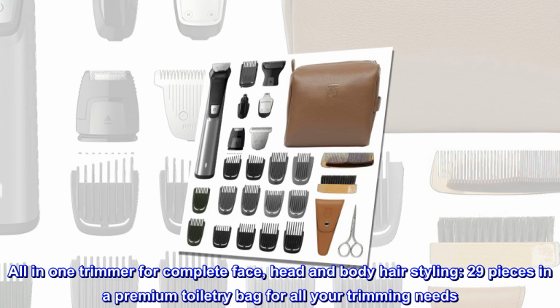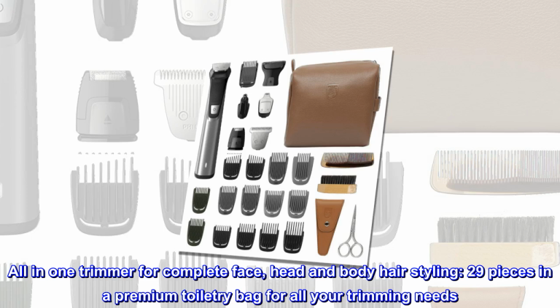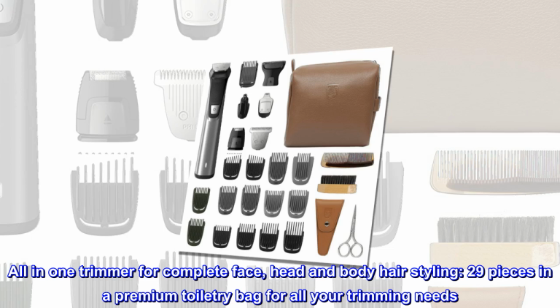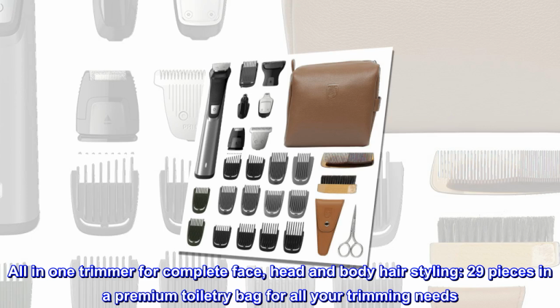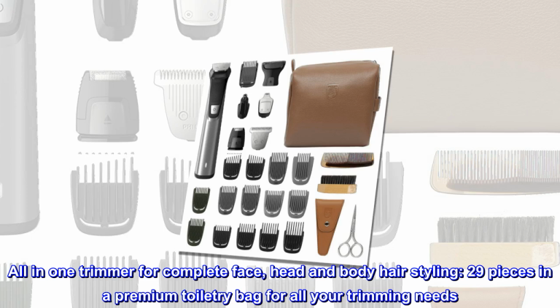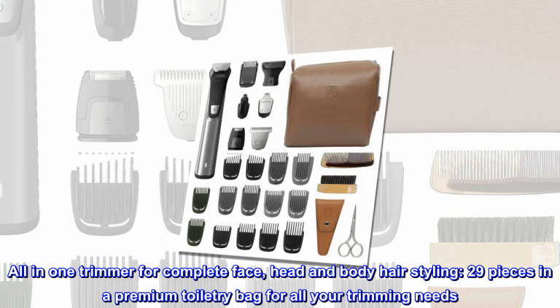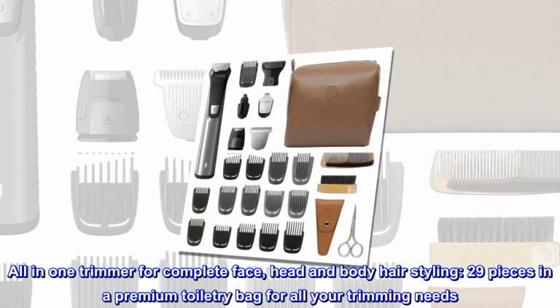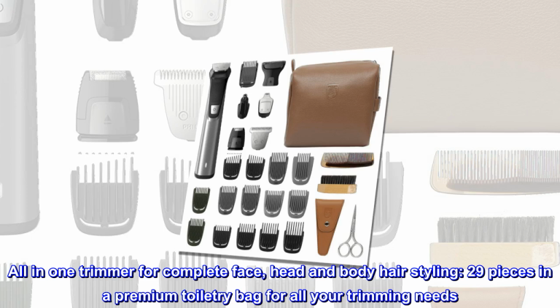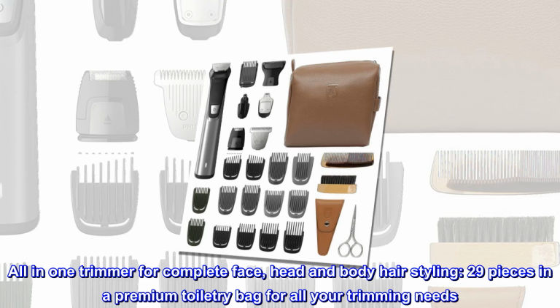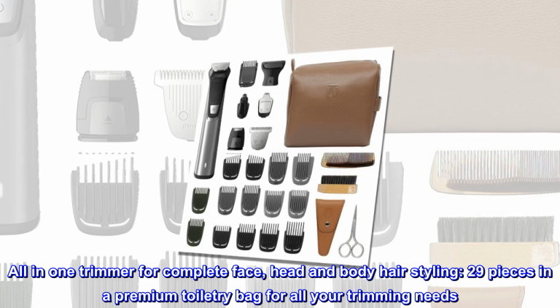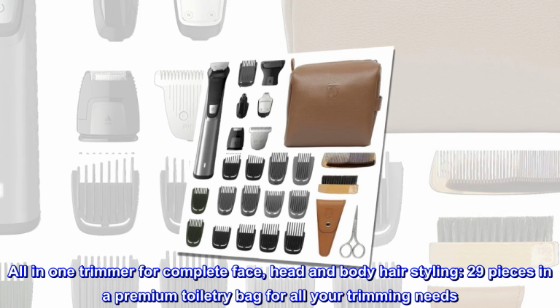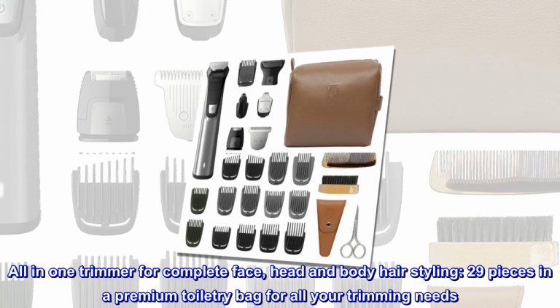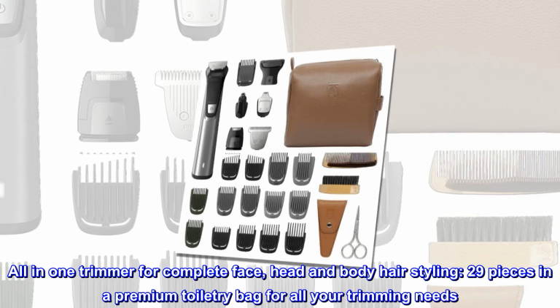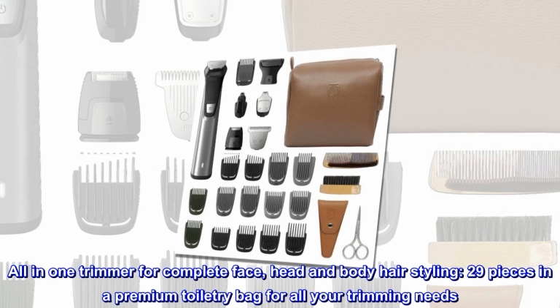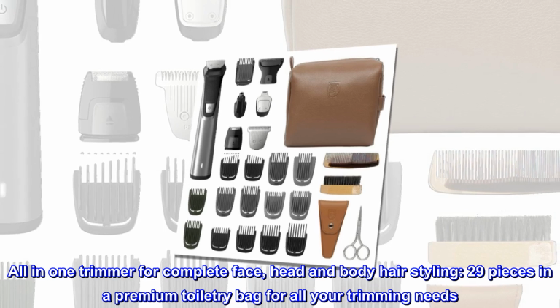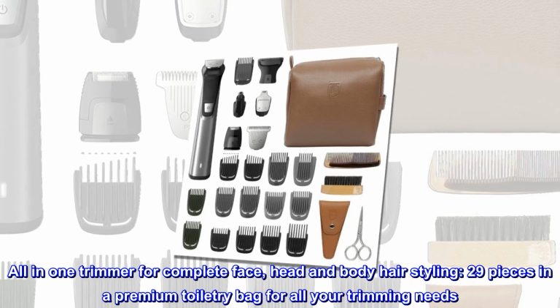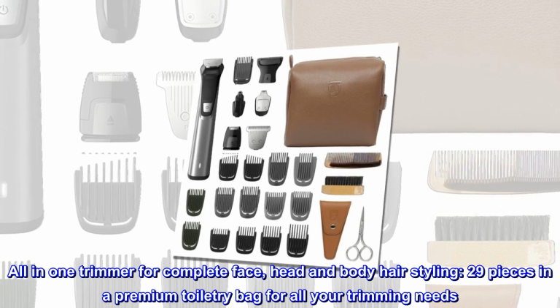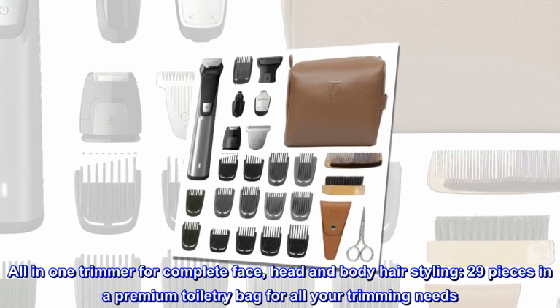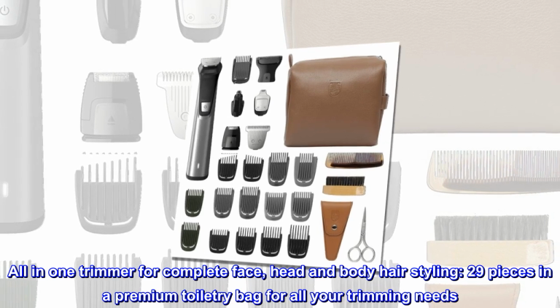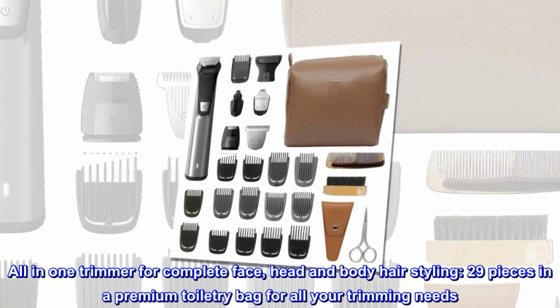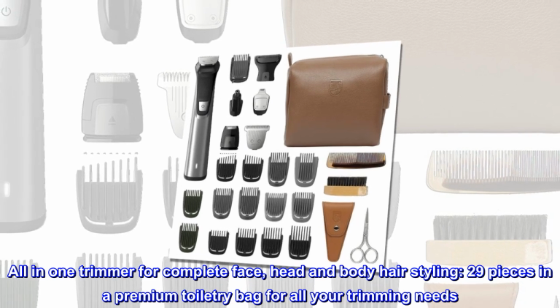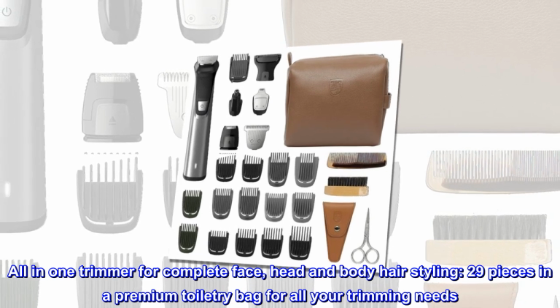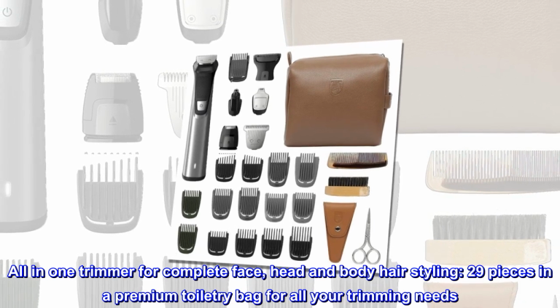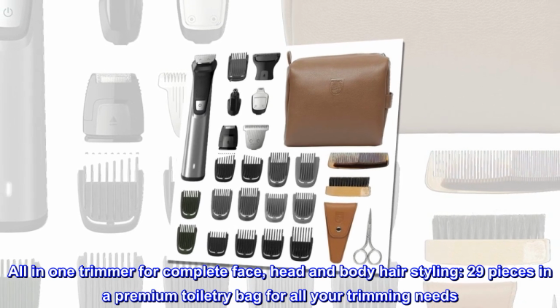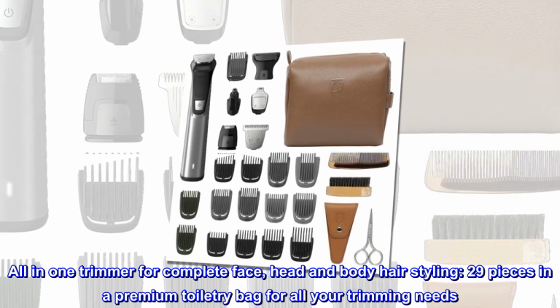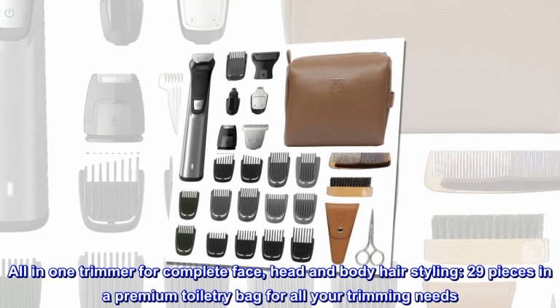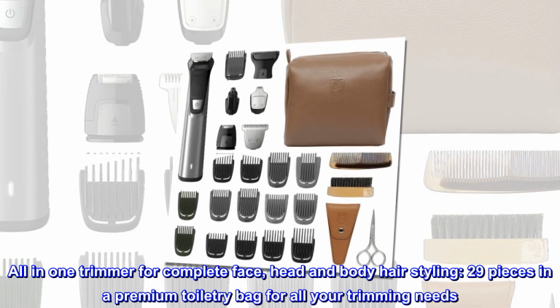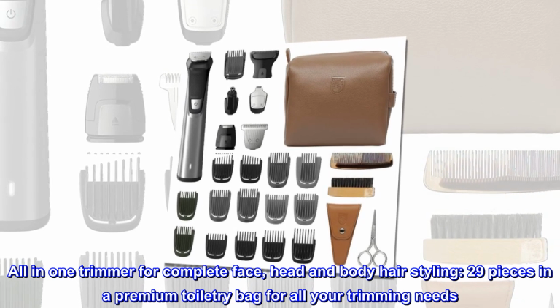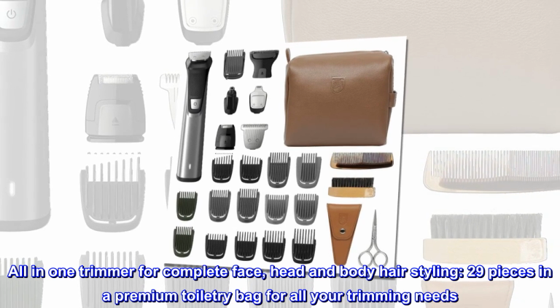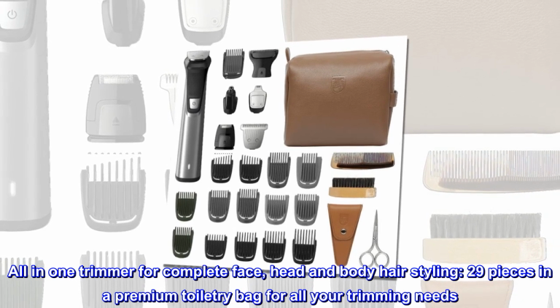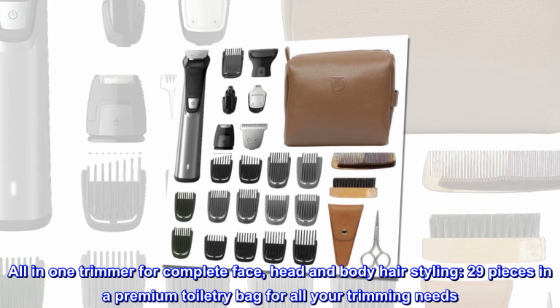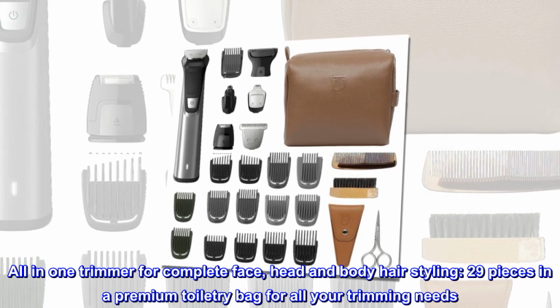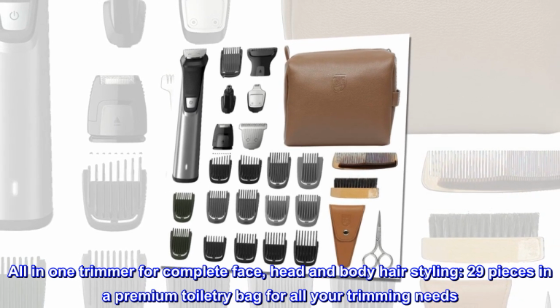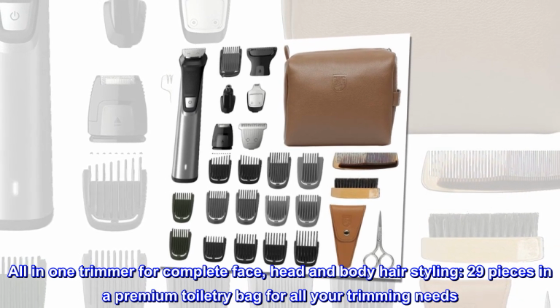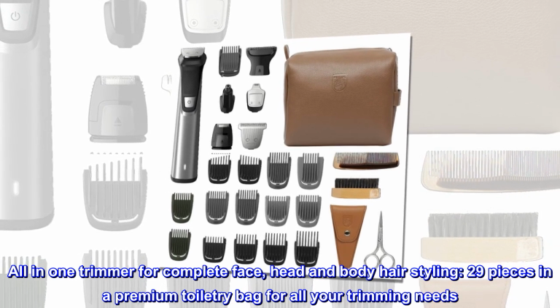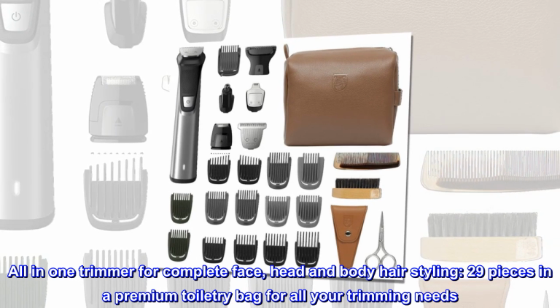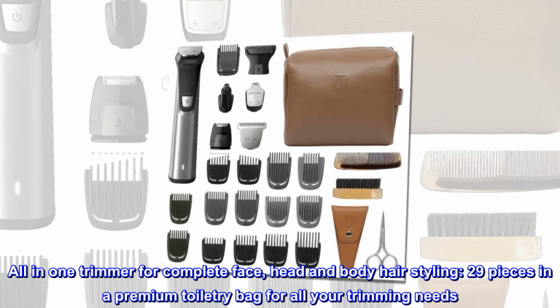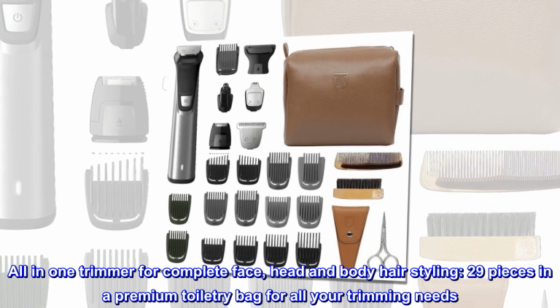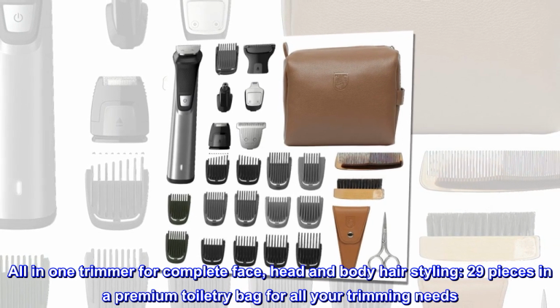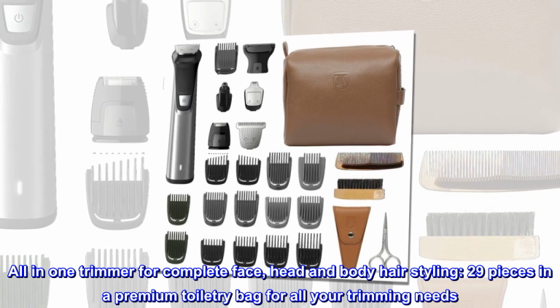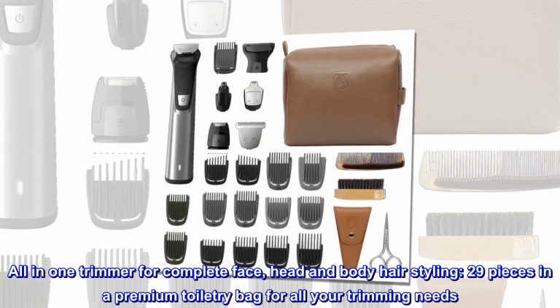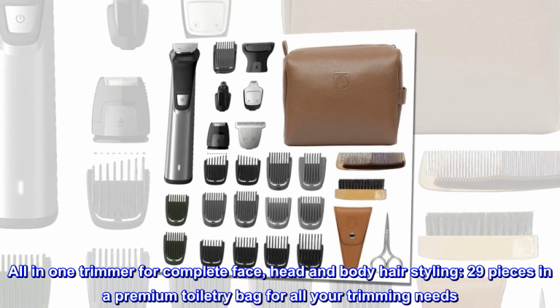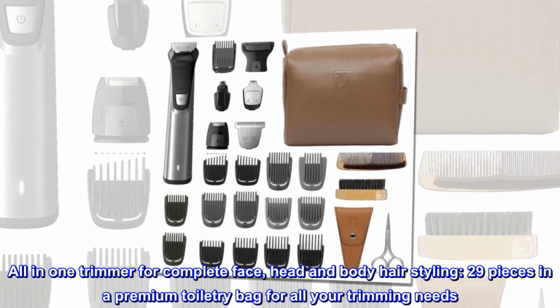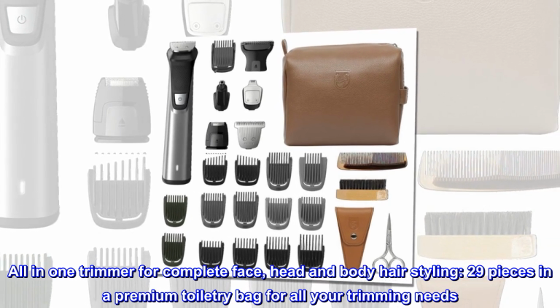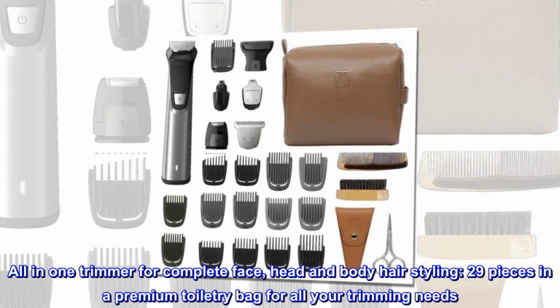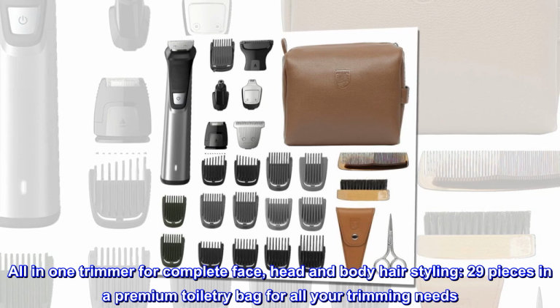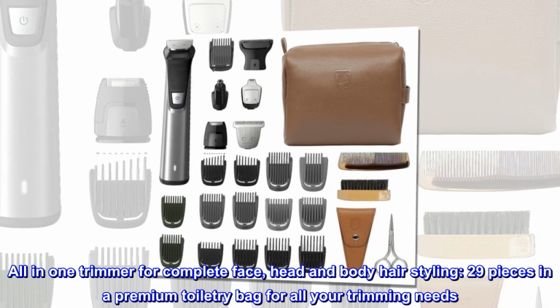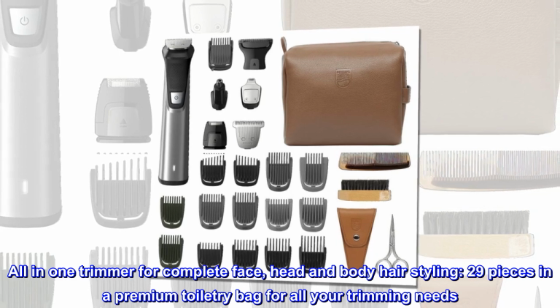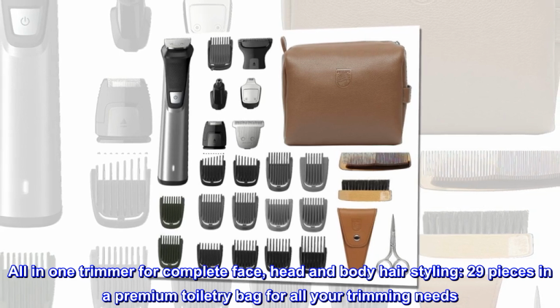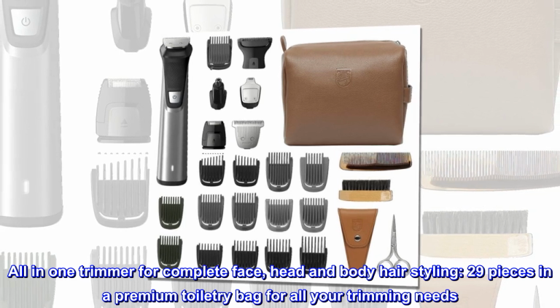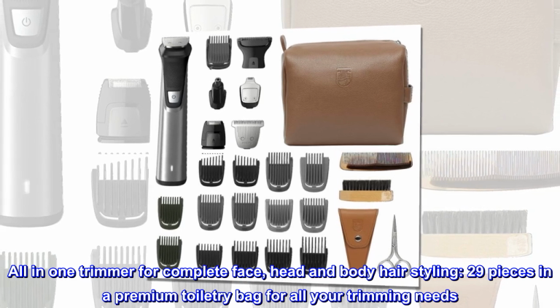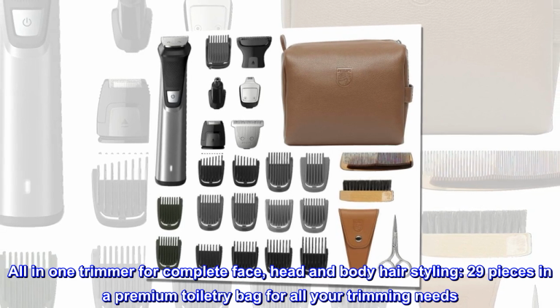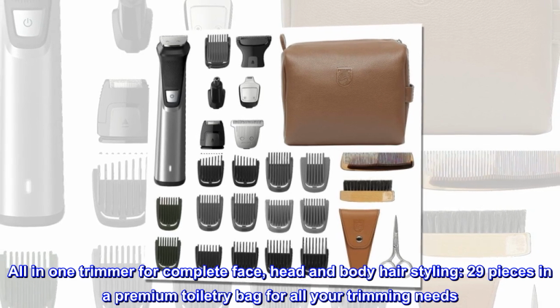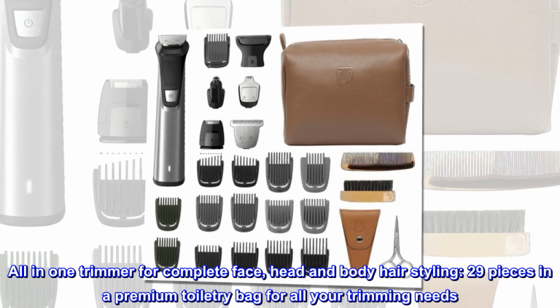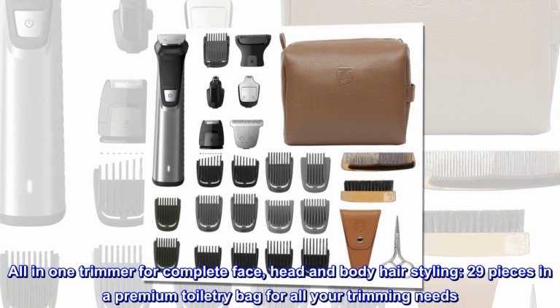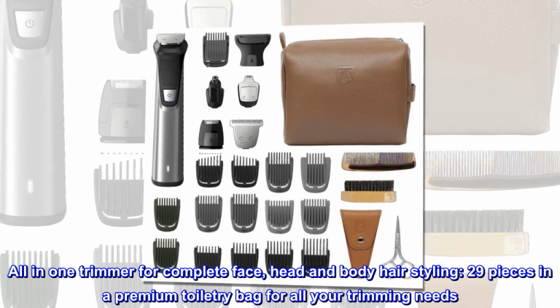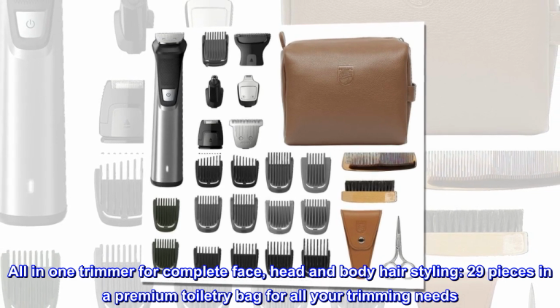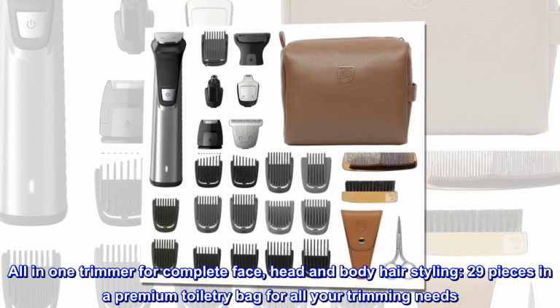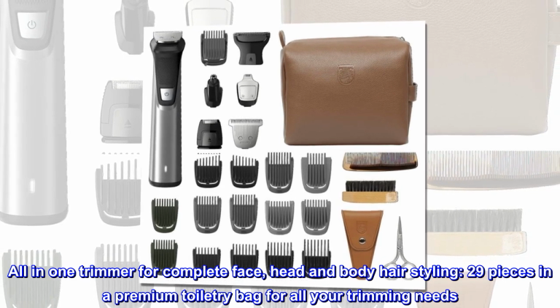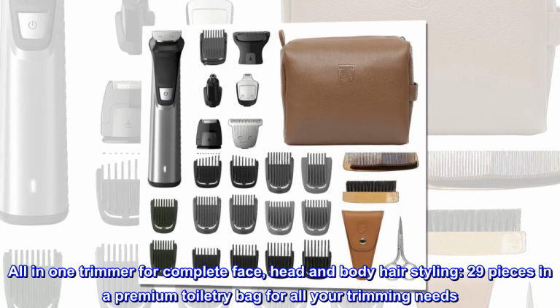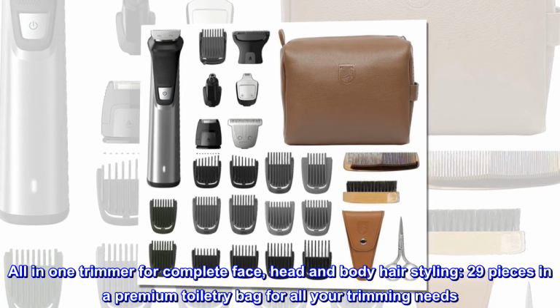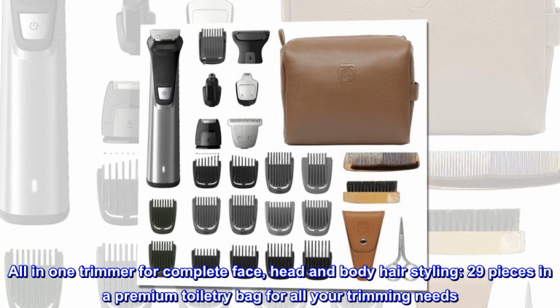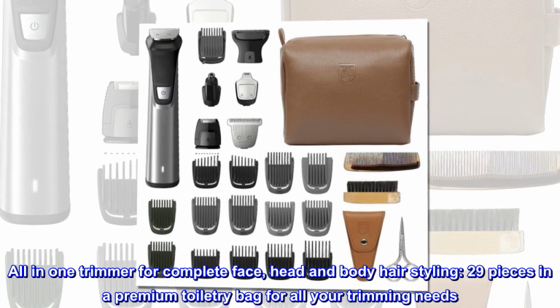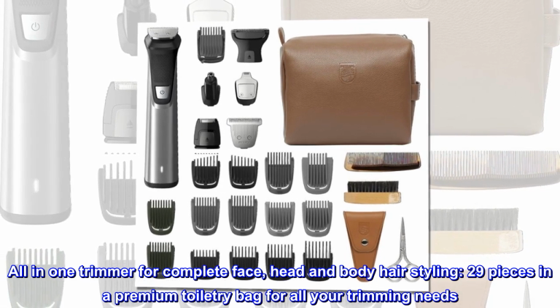All-in-one trimmer for complete face, head and body hair styling. 29 pieces in a premium toiletry bag for all your trimming needs.